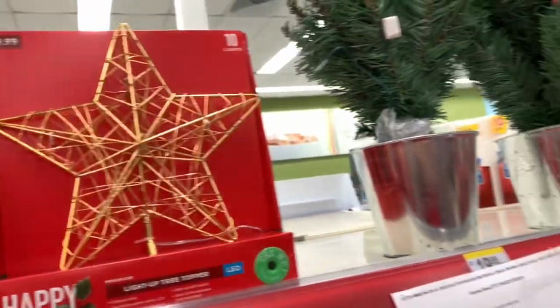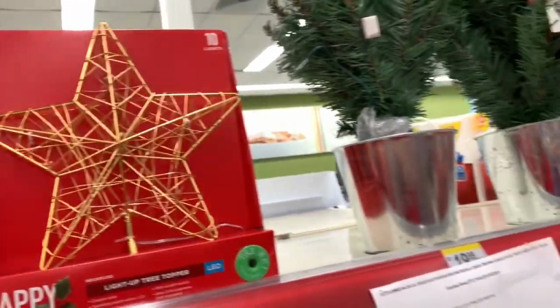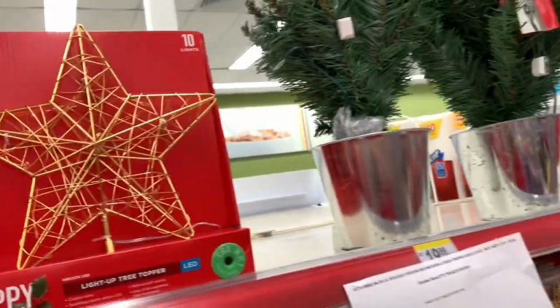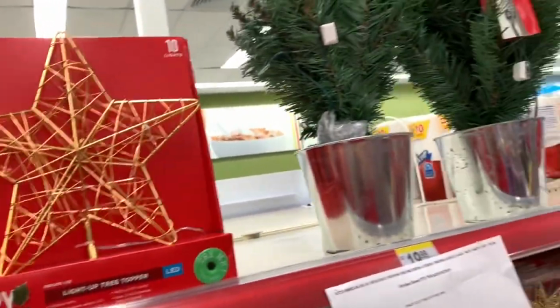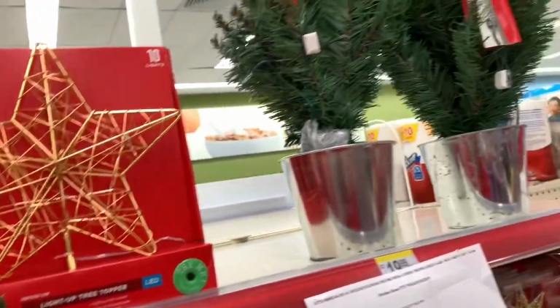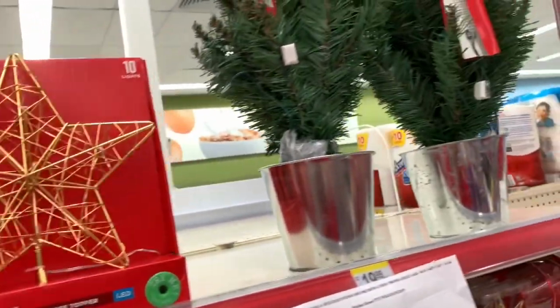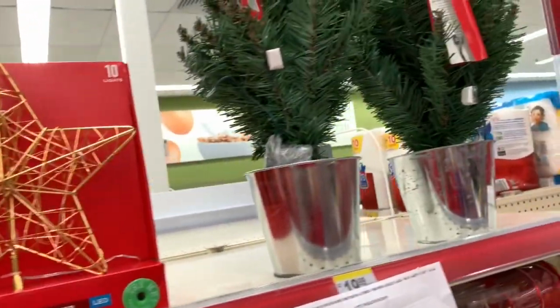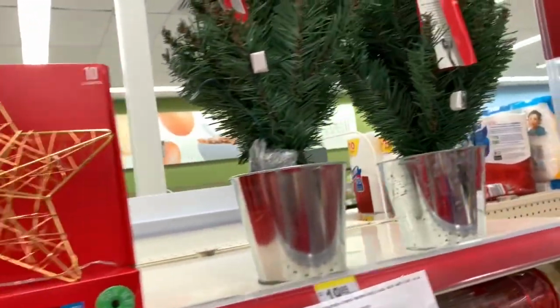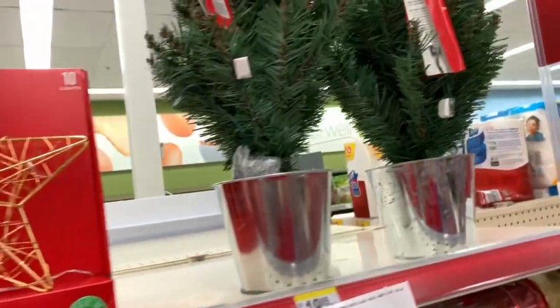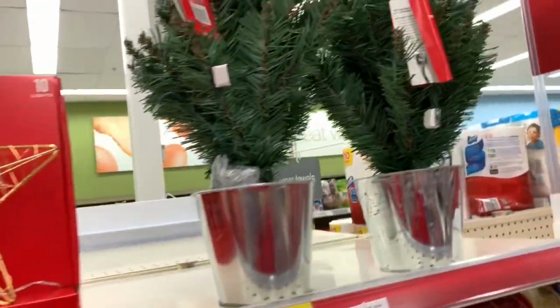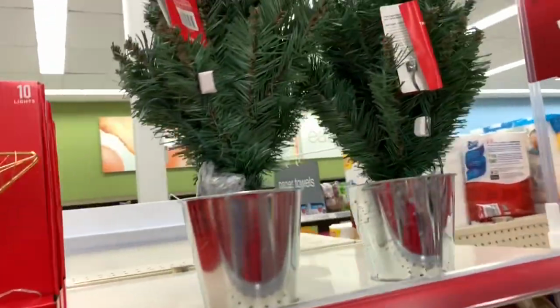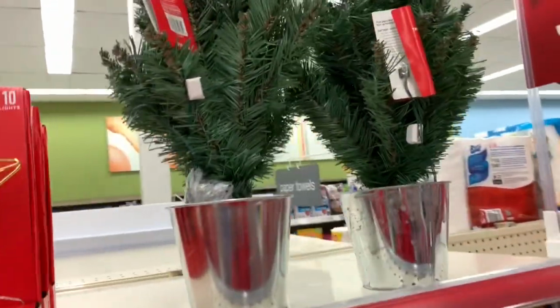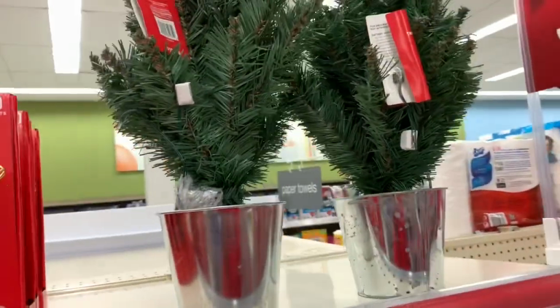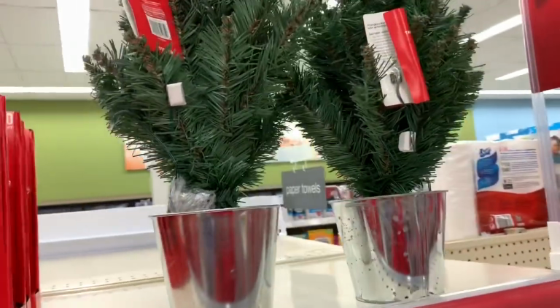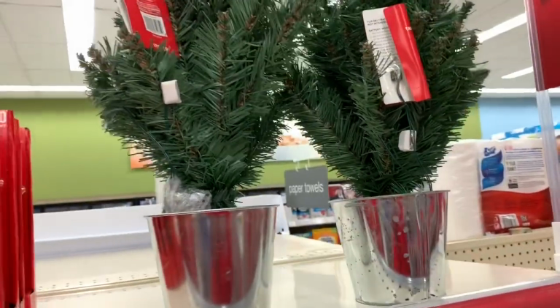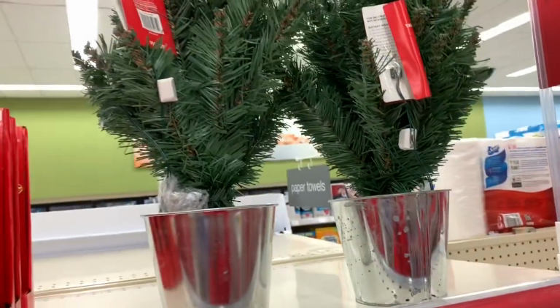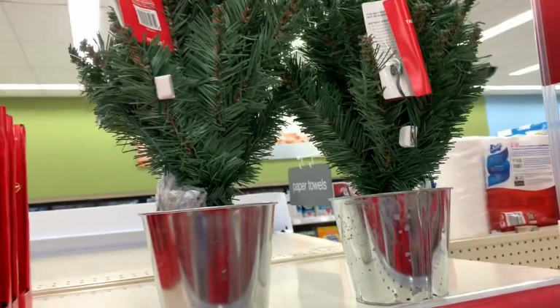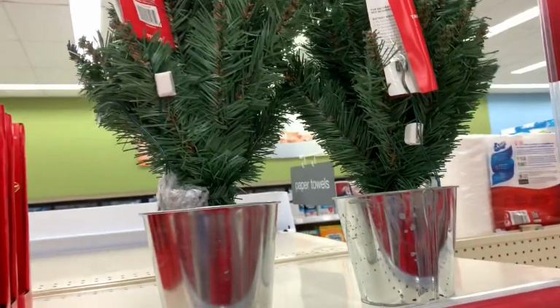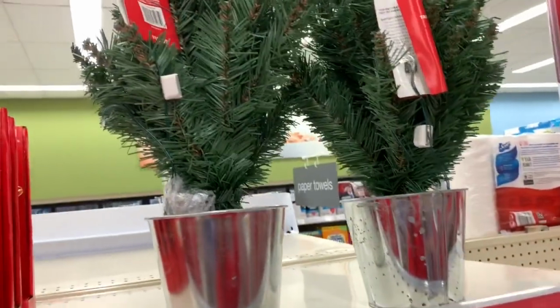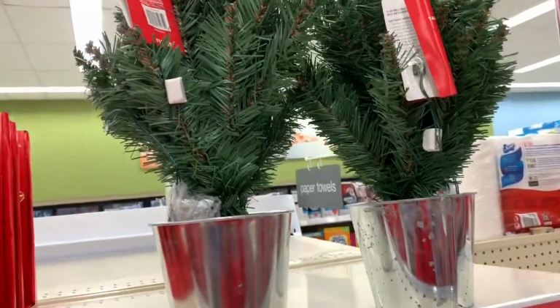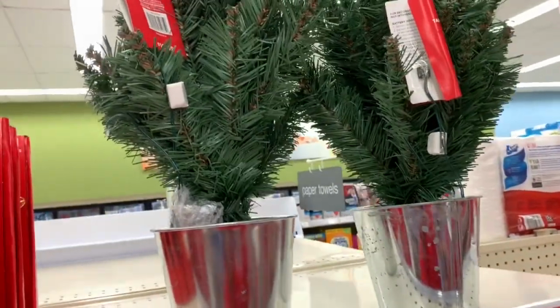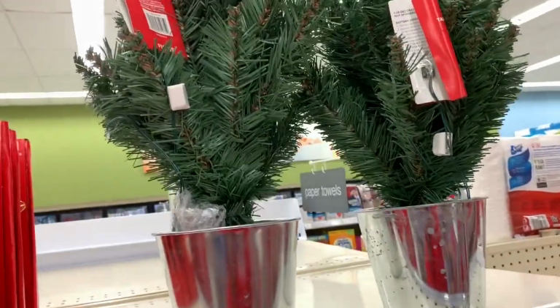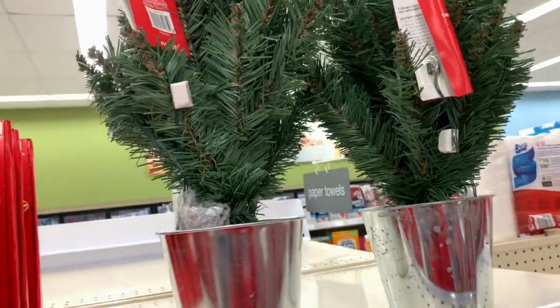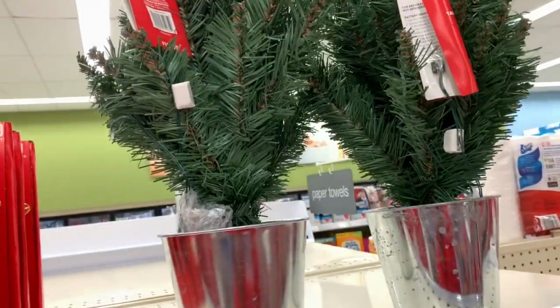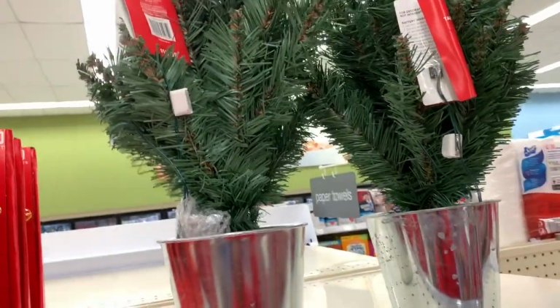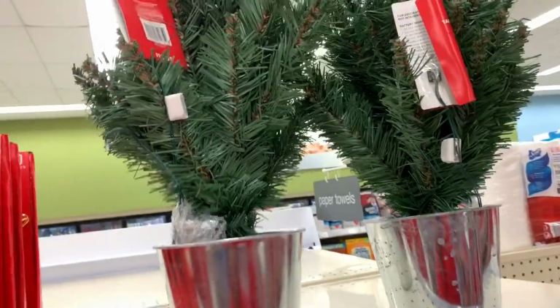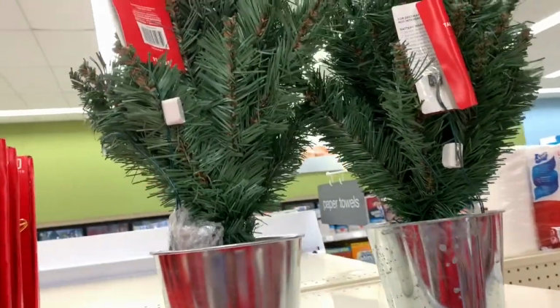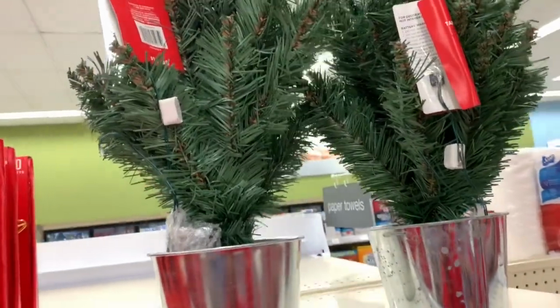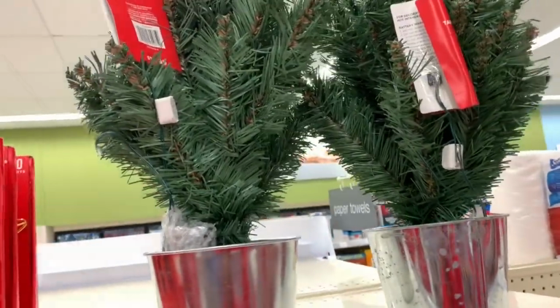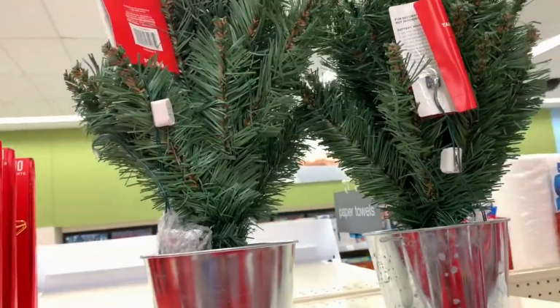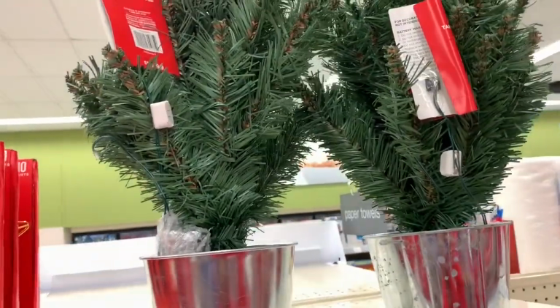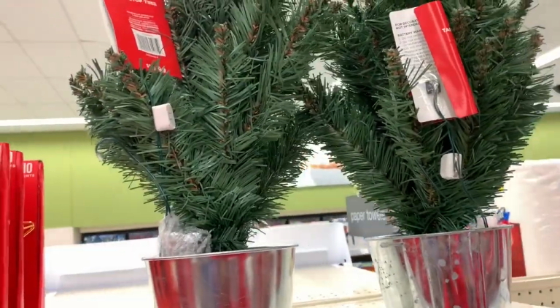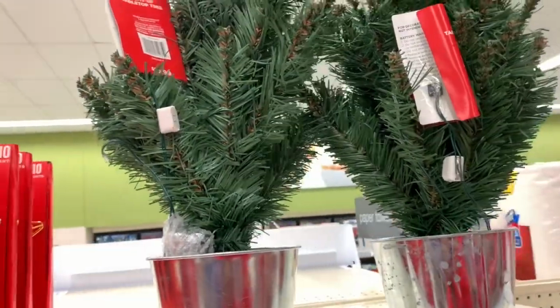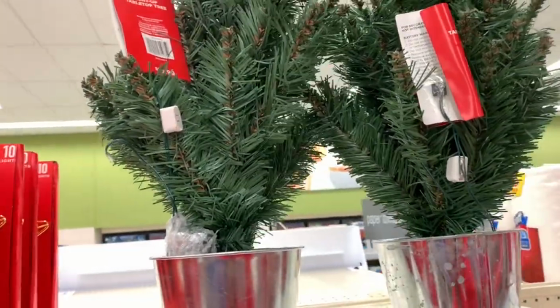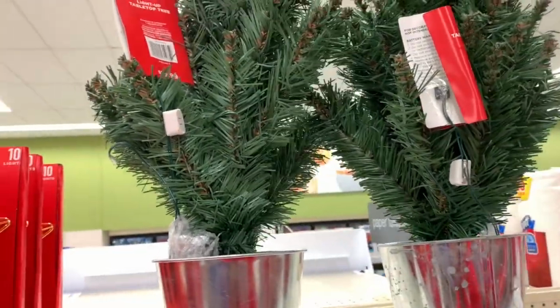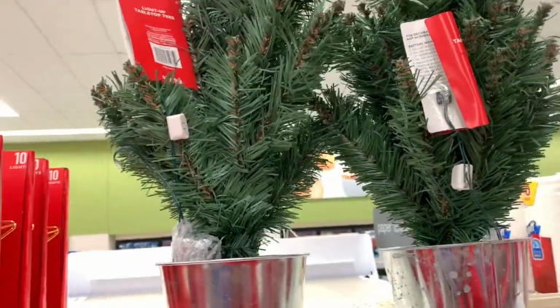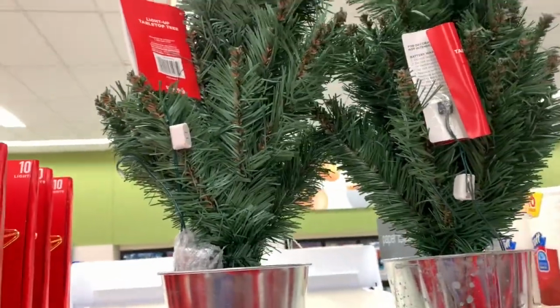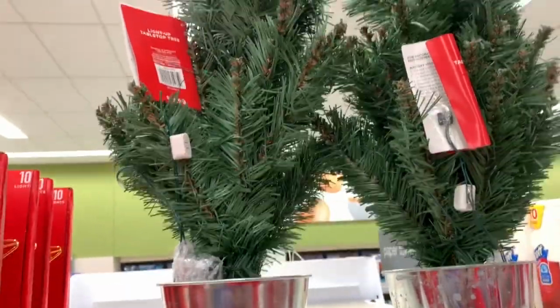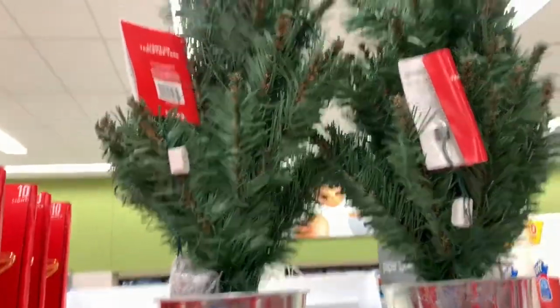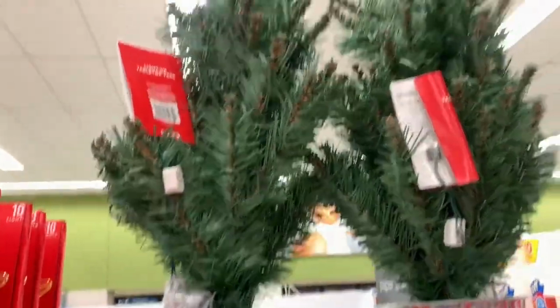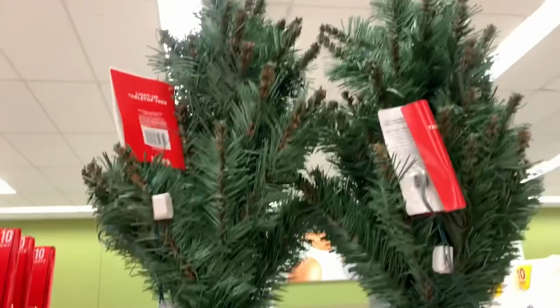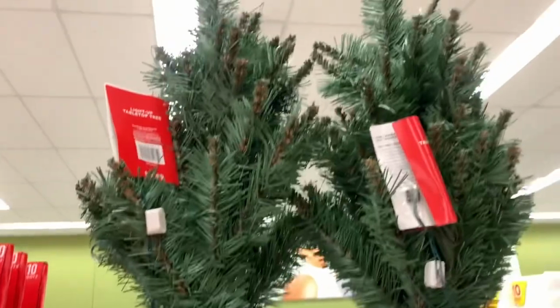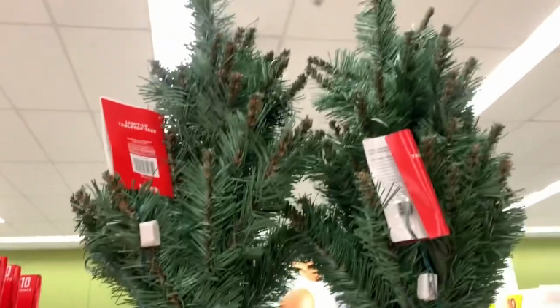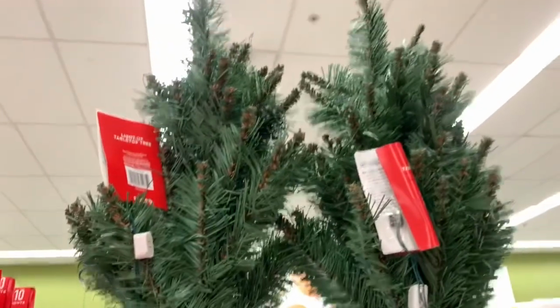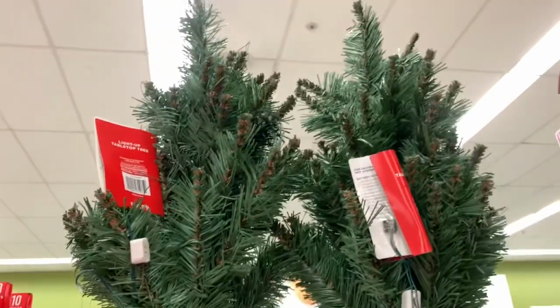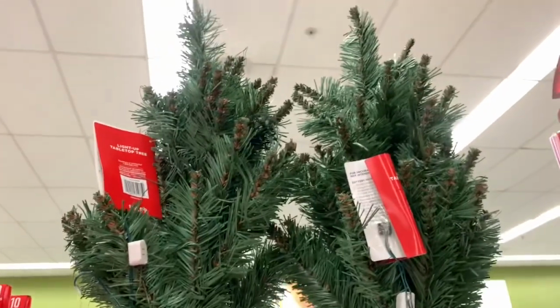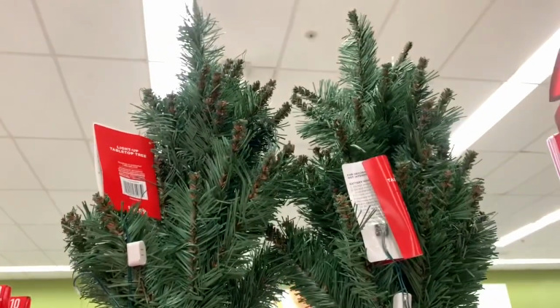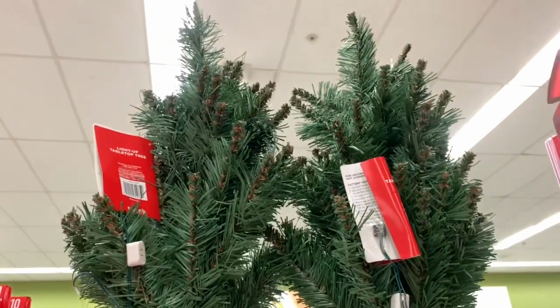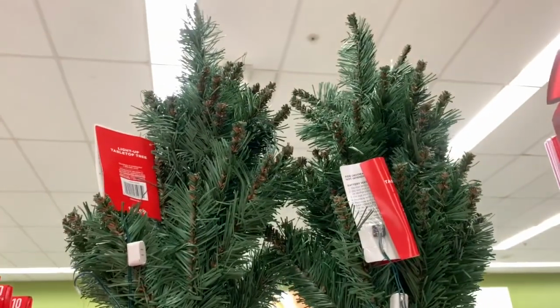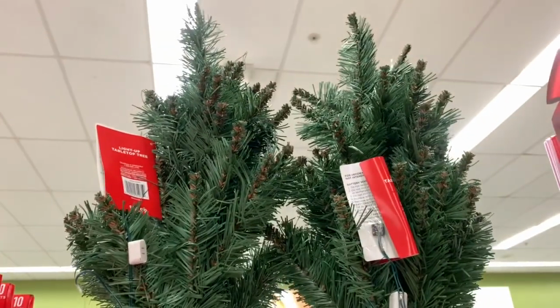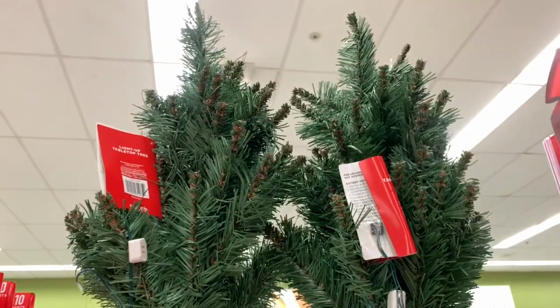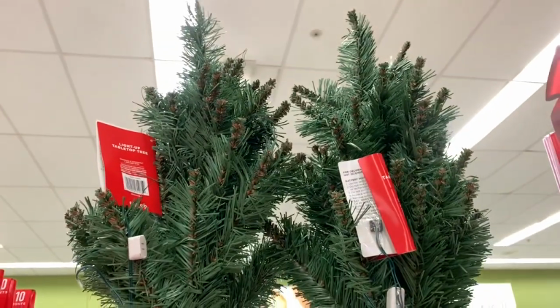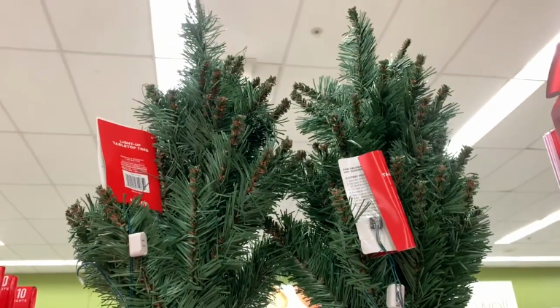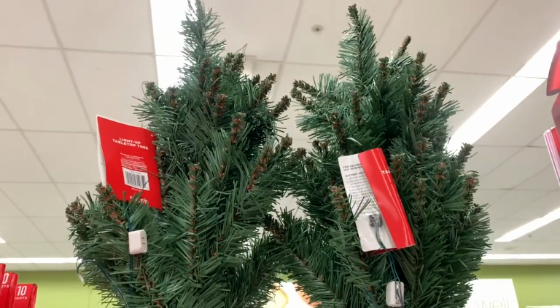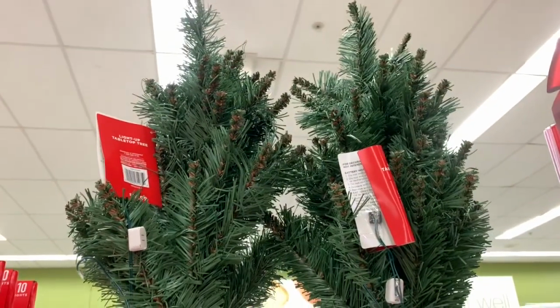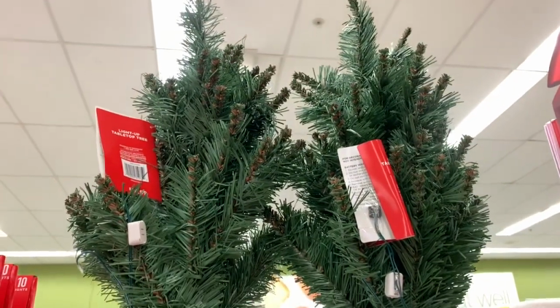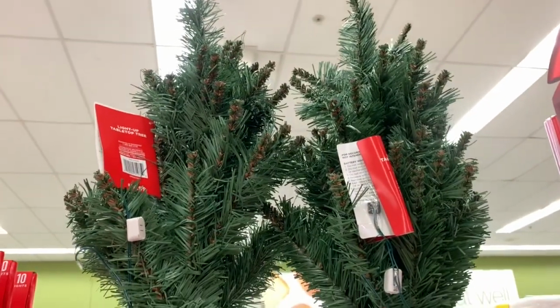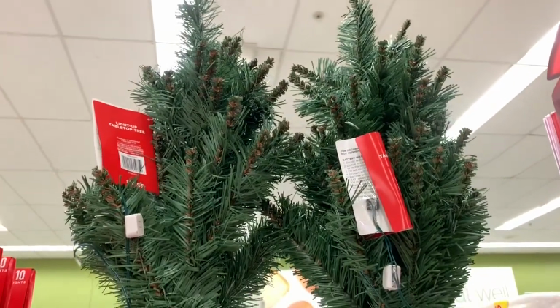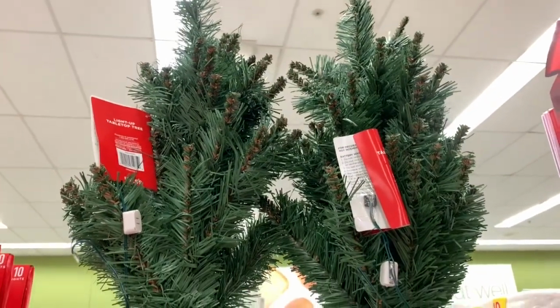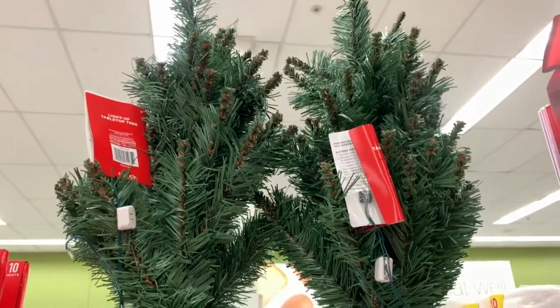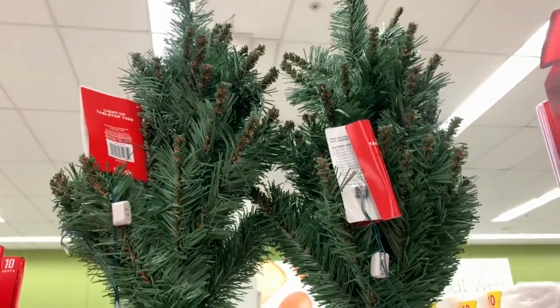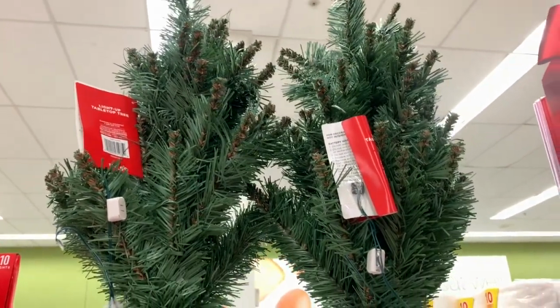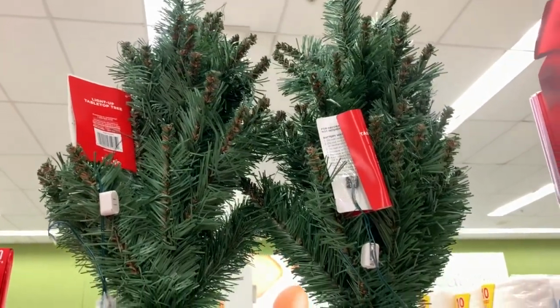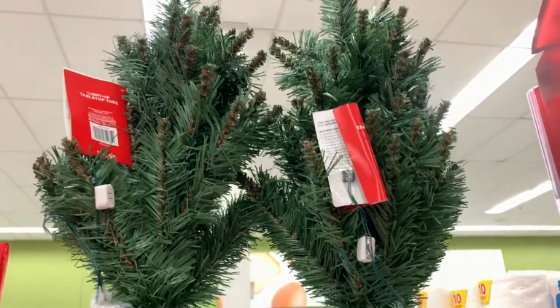I also see these two trees right here — they're light-up tabletop trees and they're $19.99.